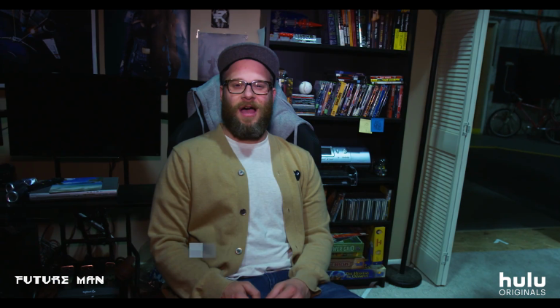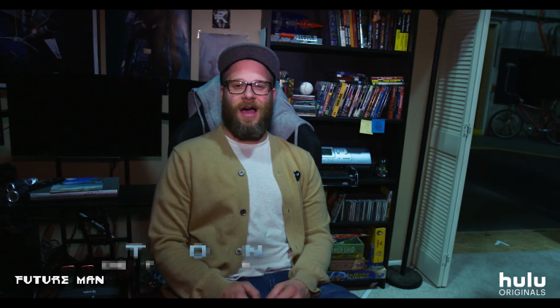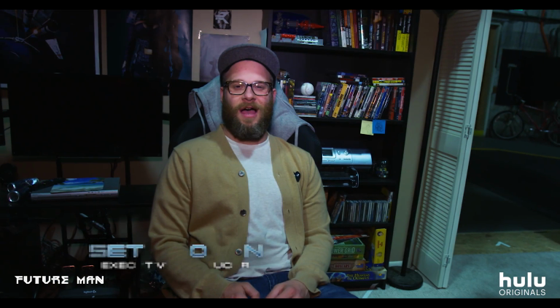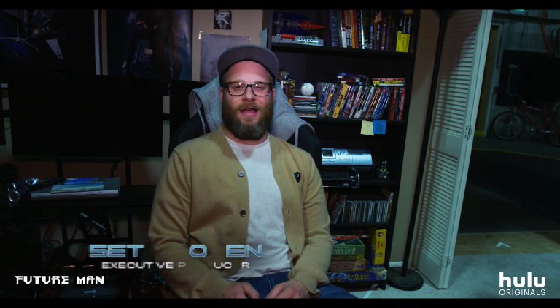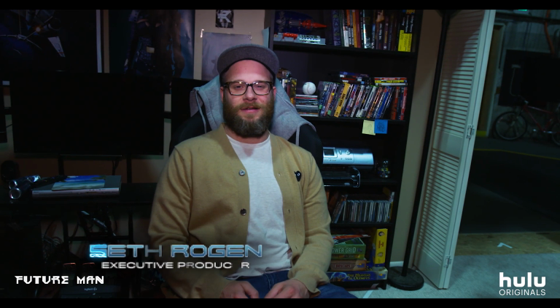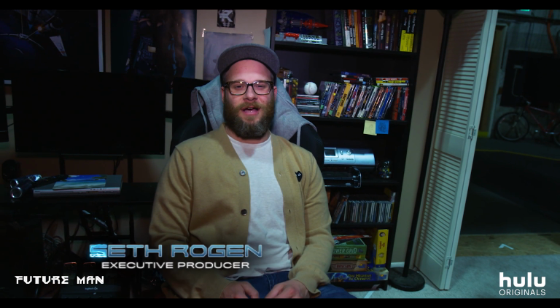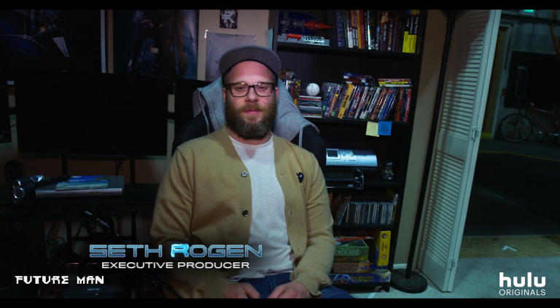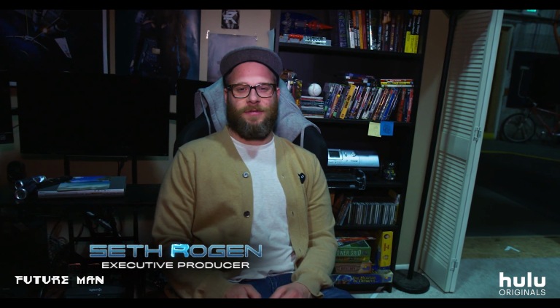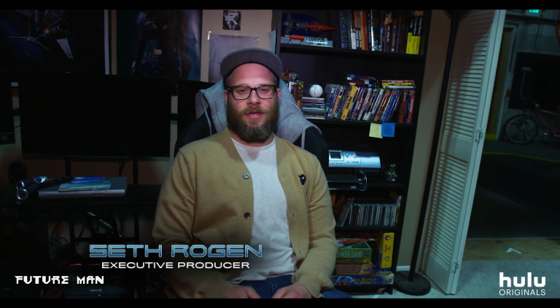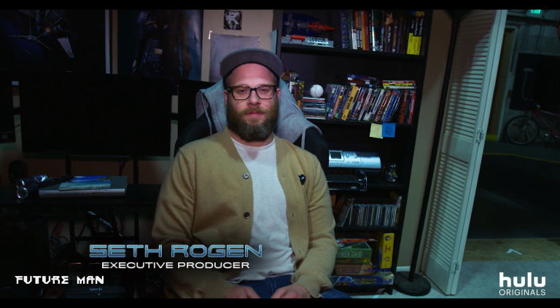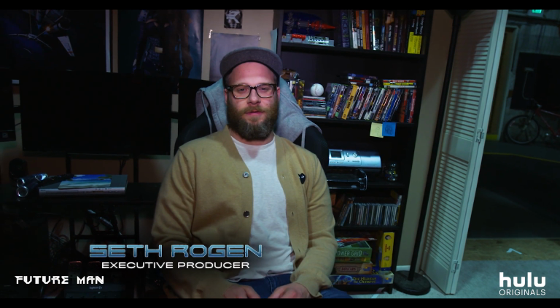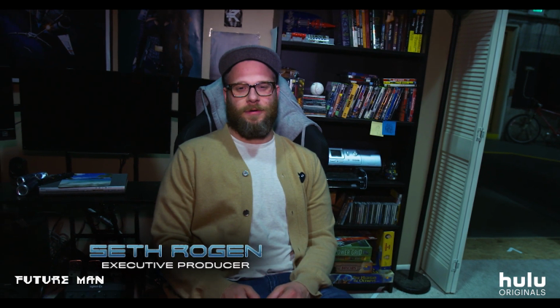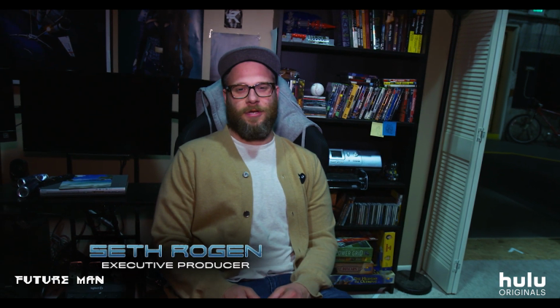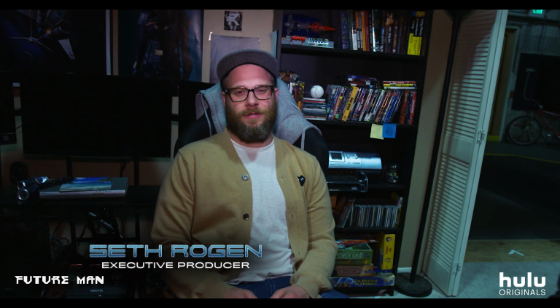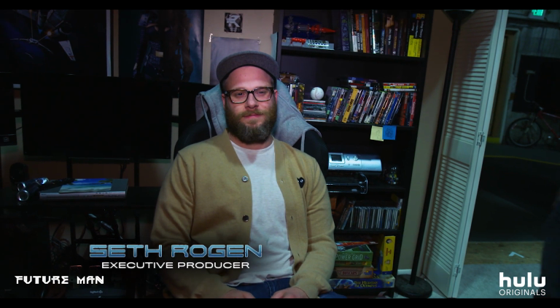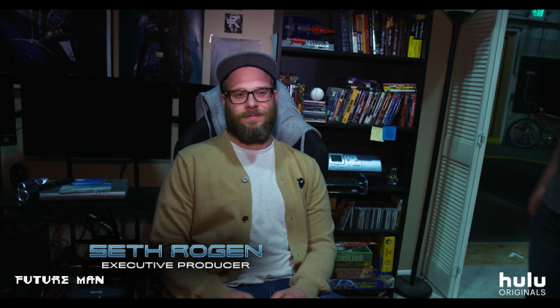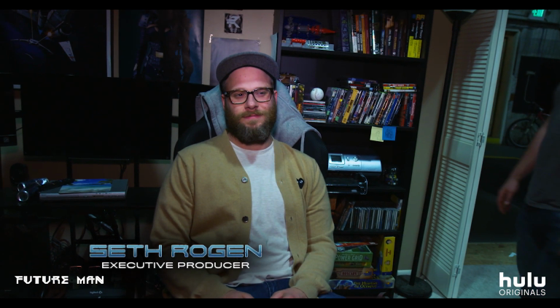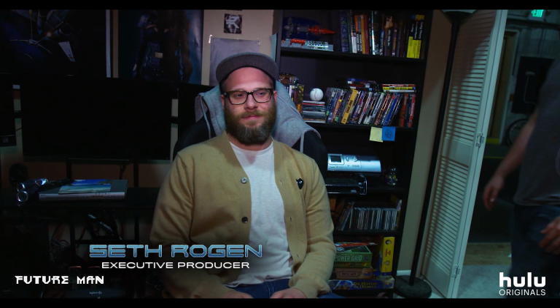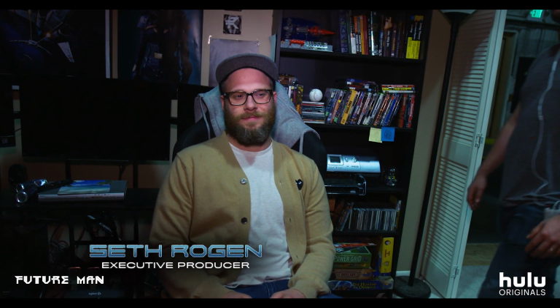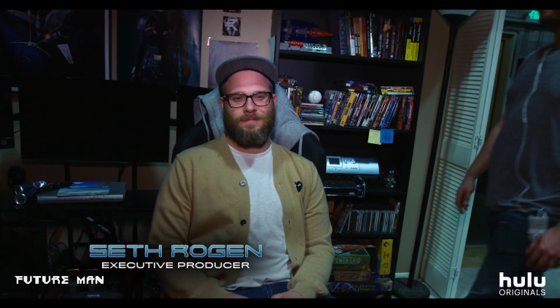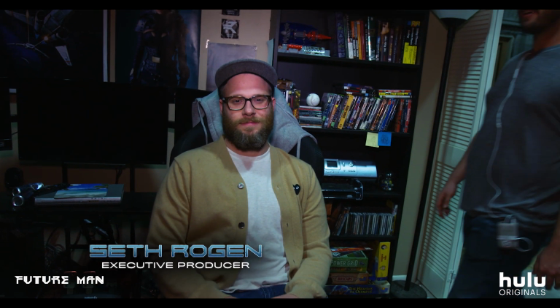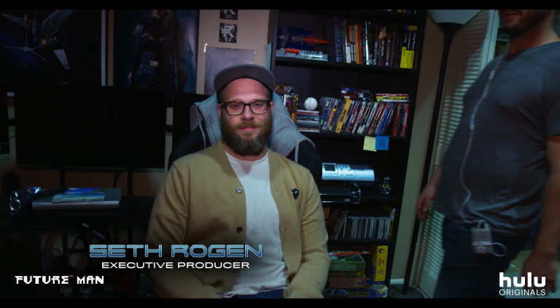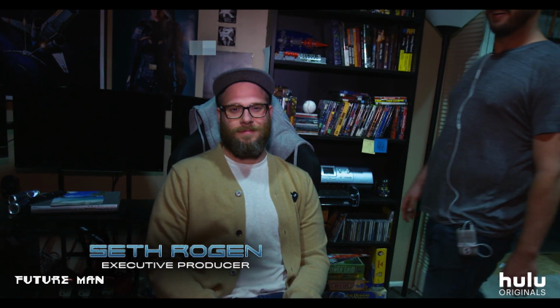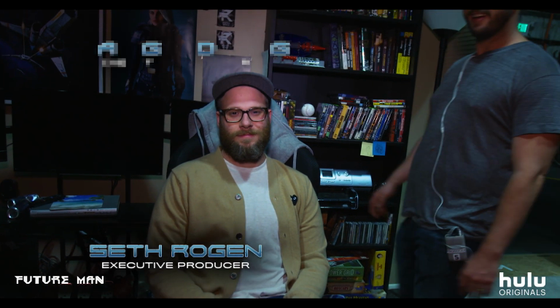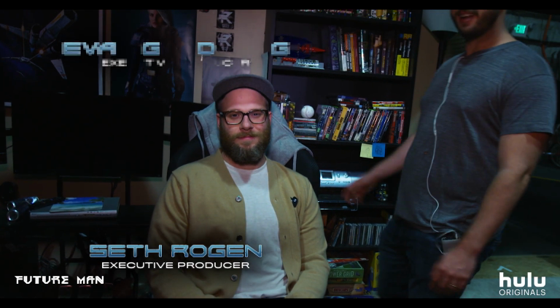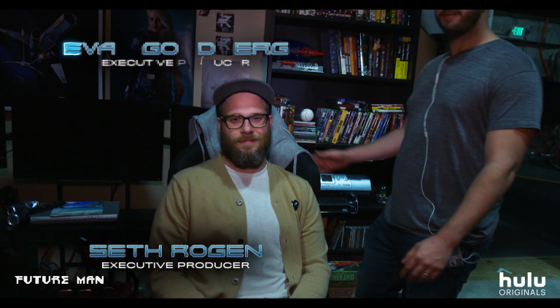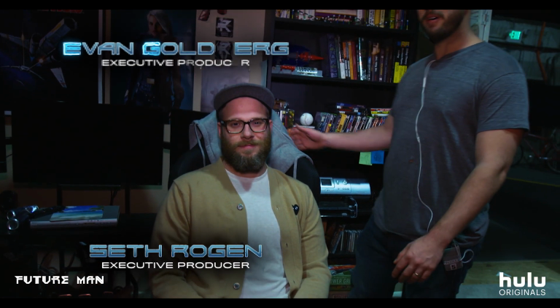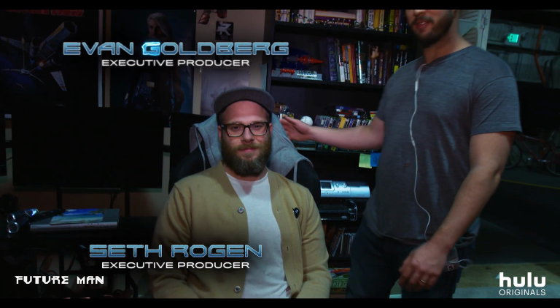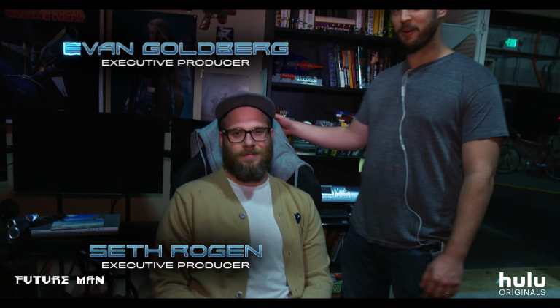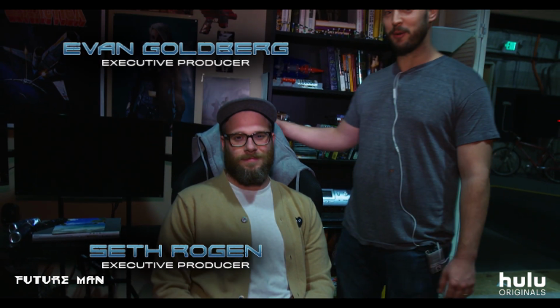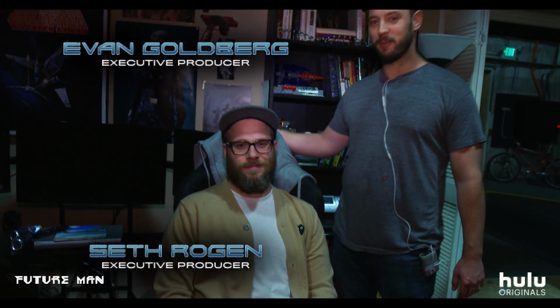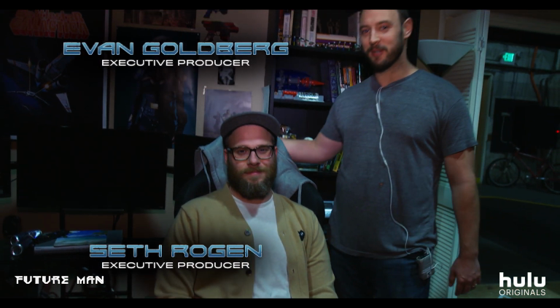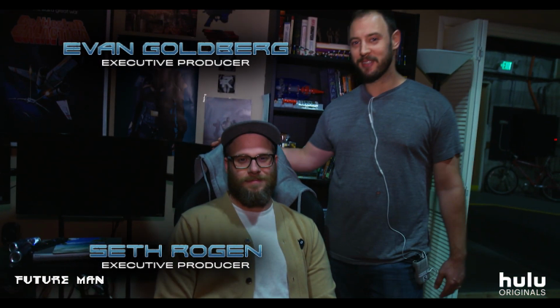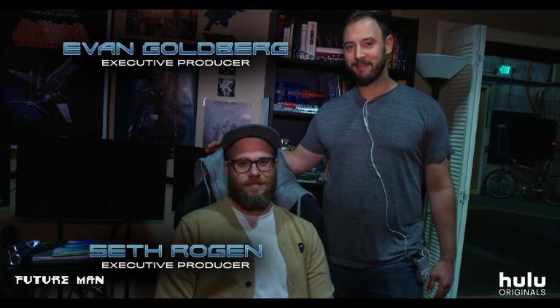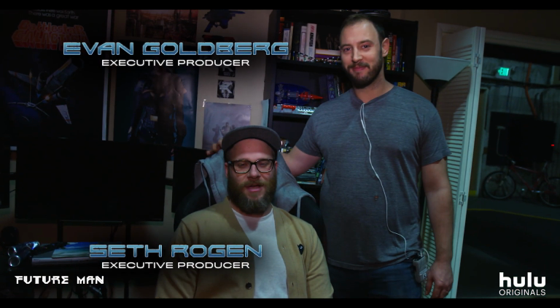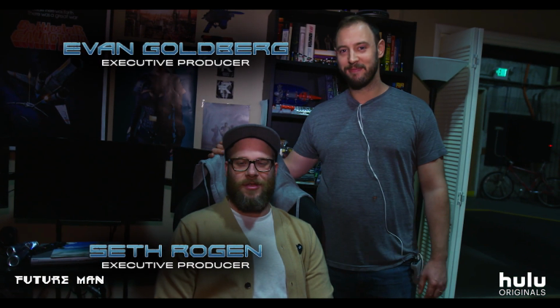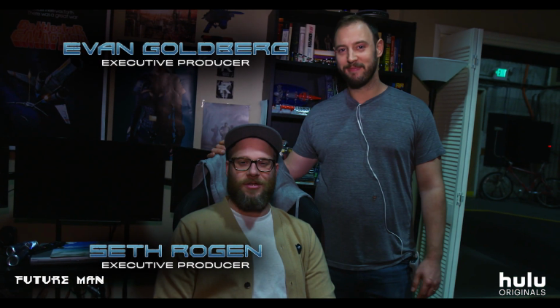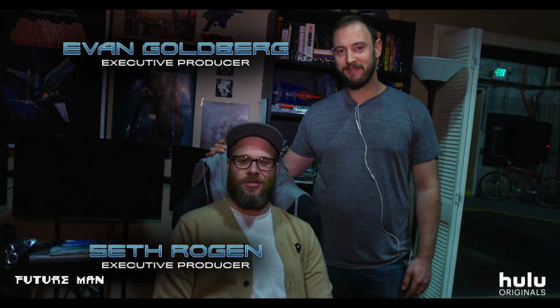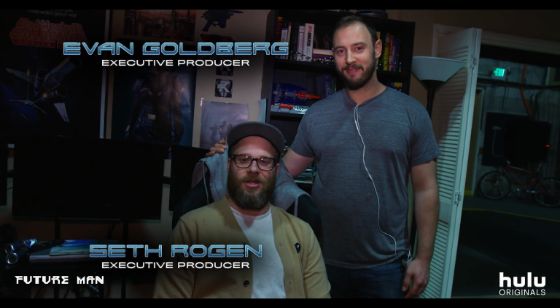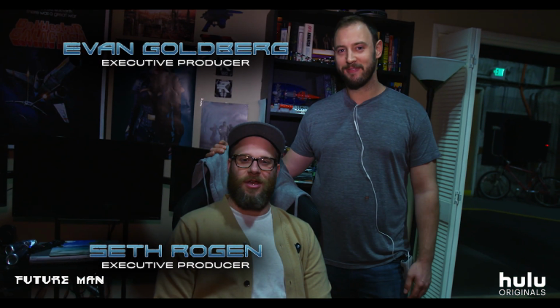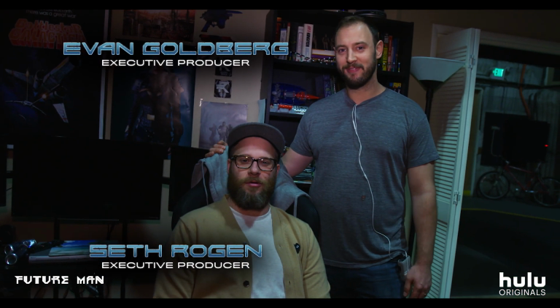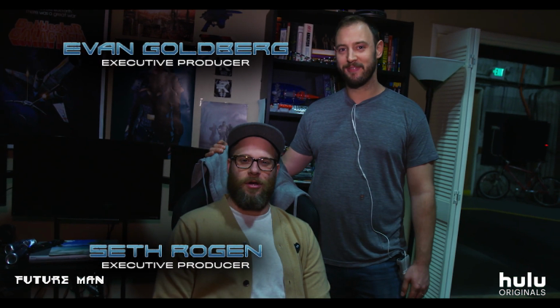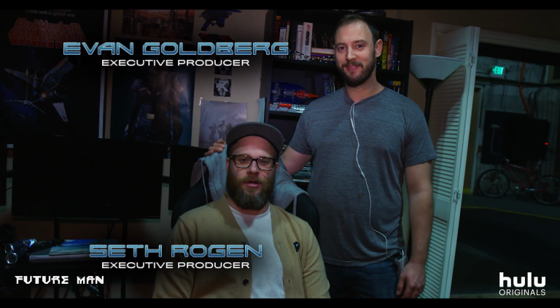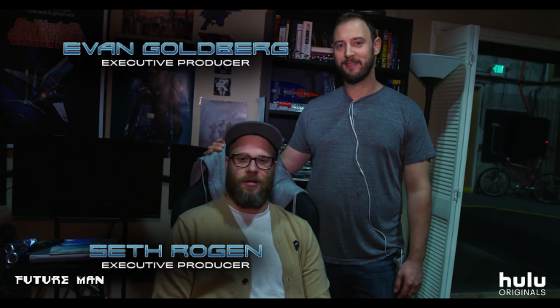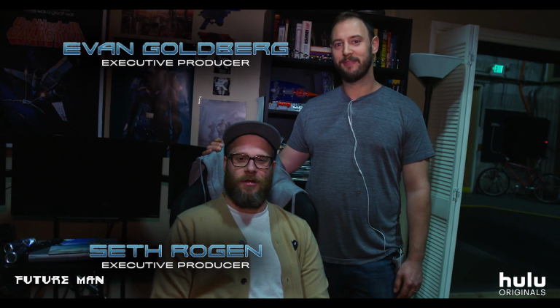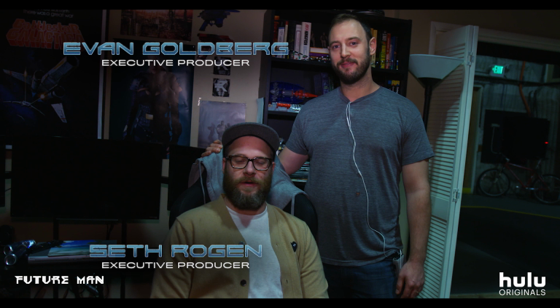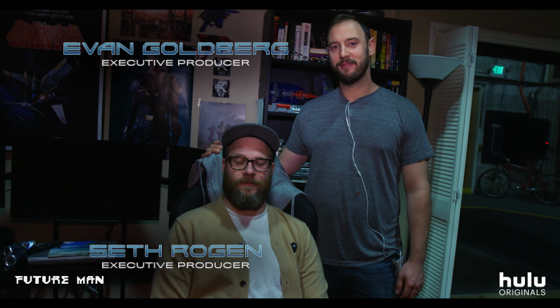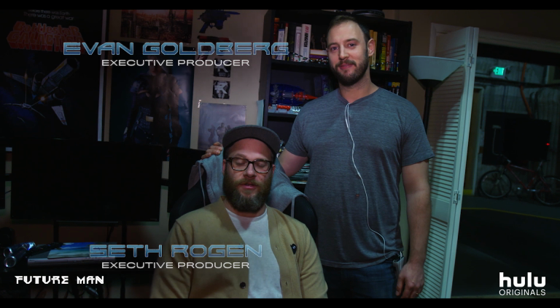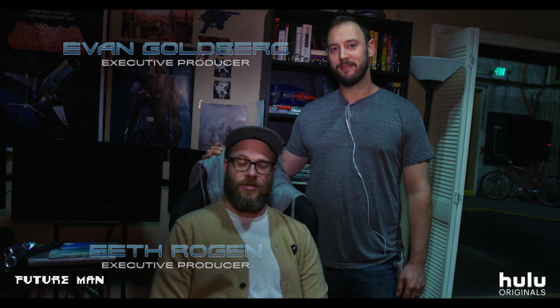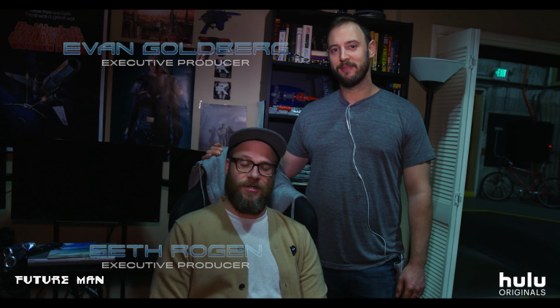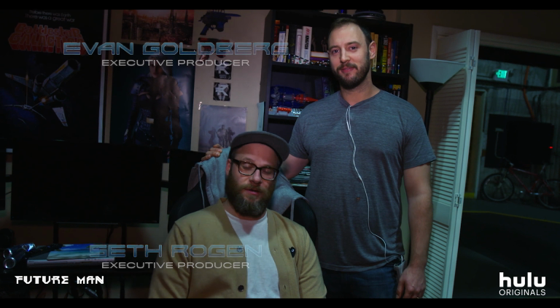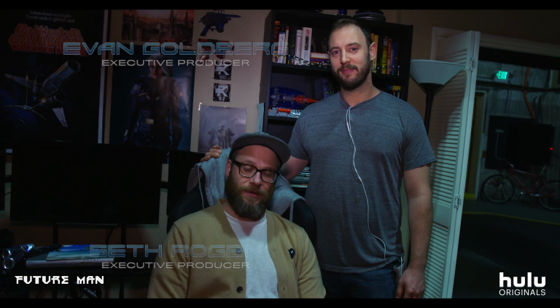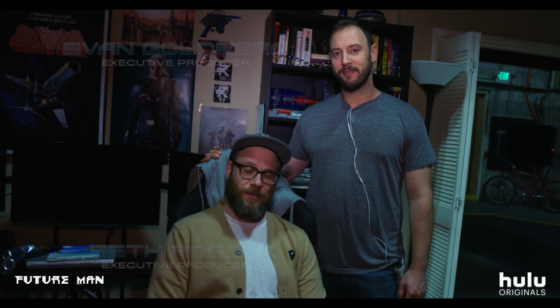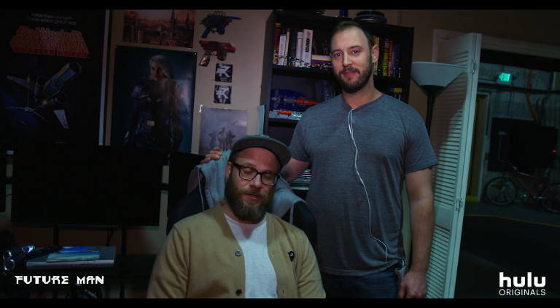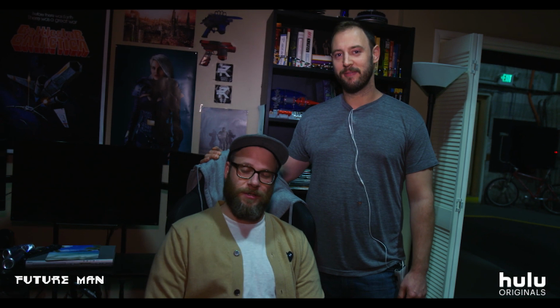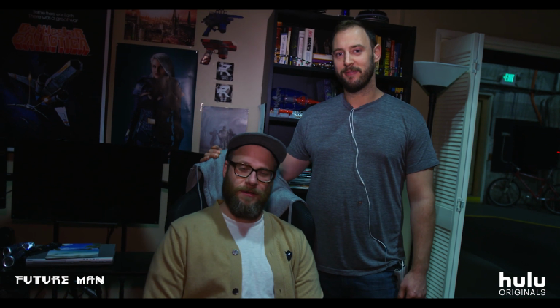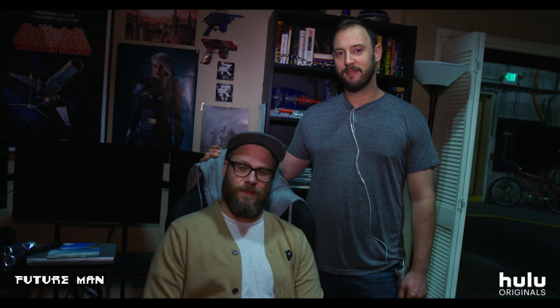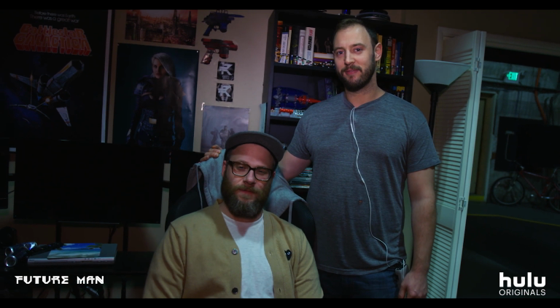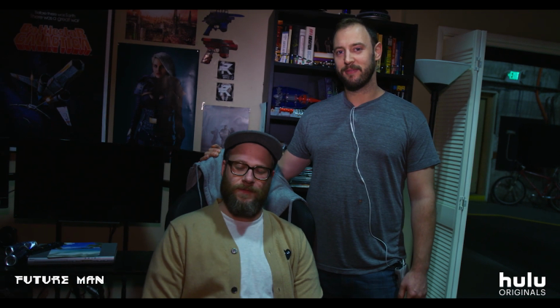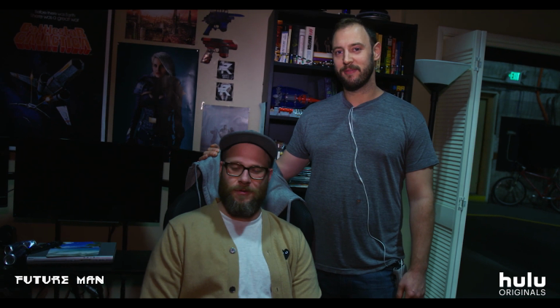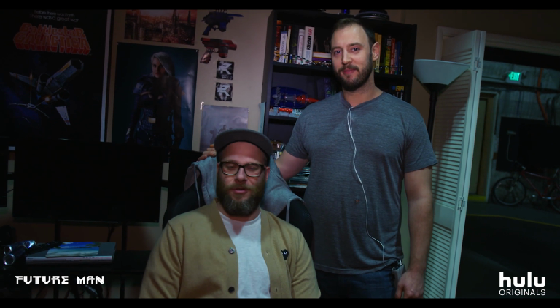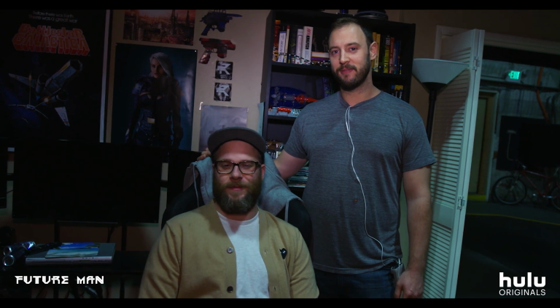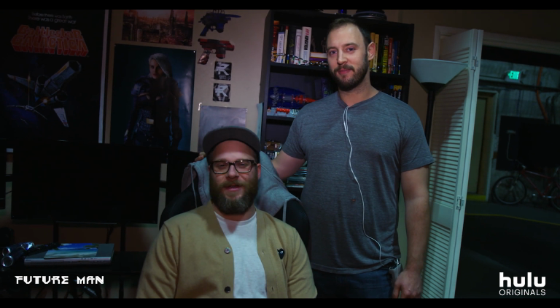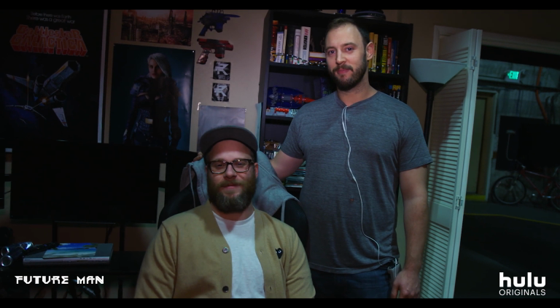Hi, I'm Seth Rogen. And I'm Evan Goldberg. And this is day one of the series Future Man.